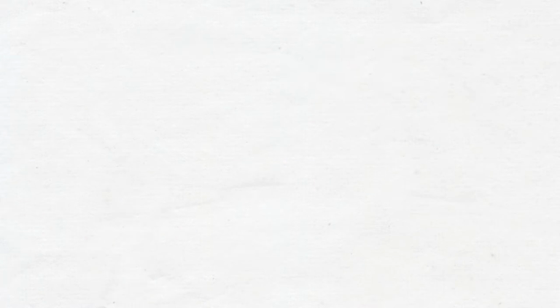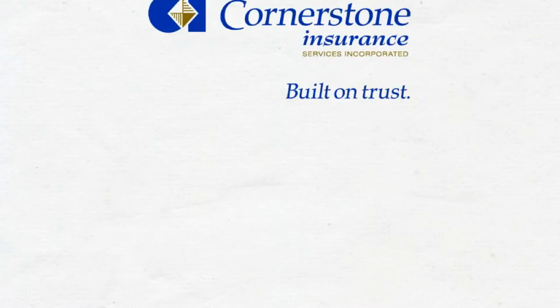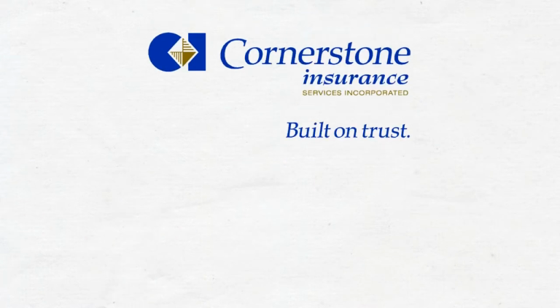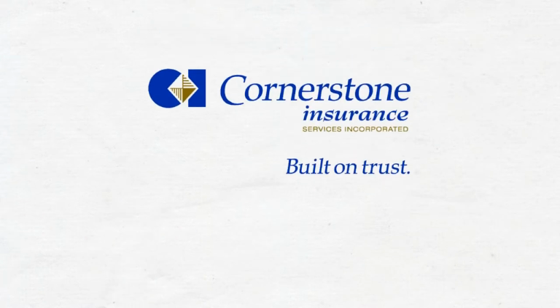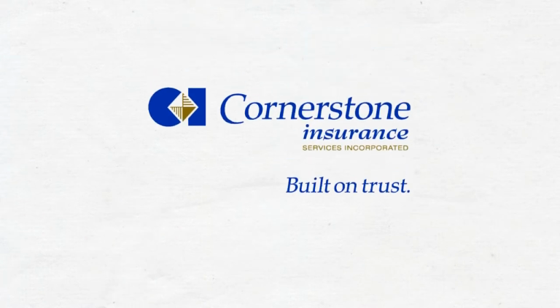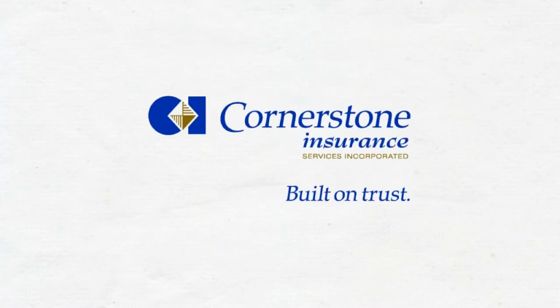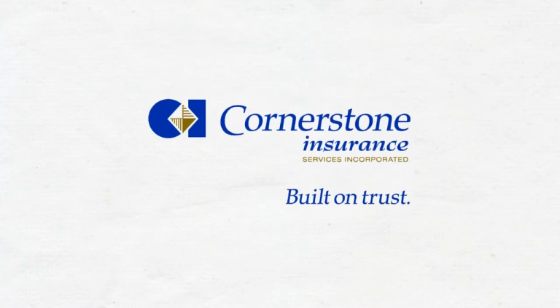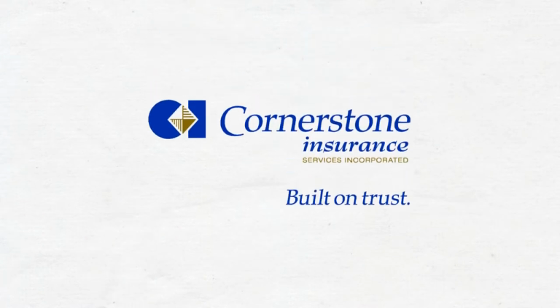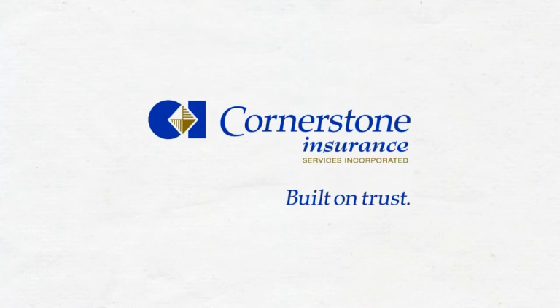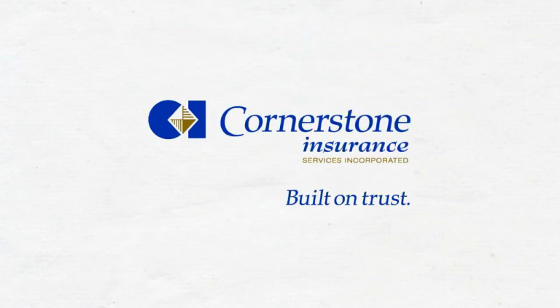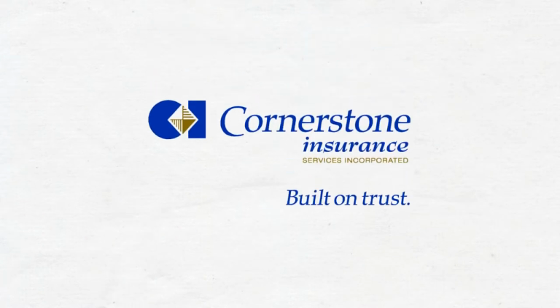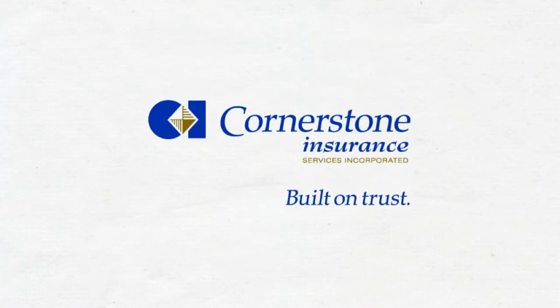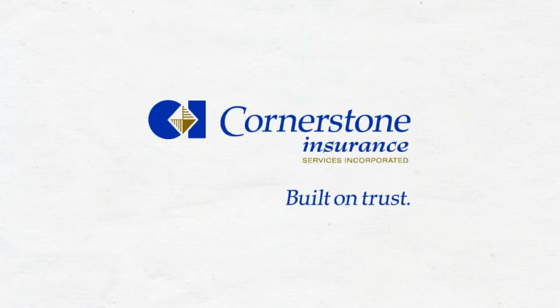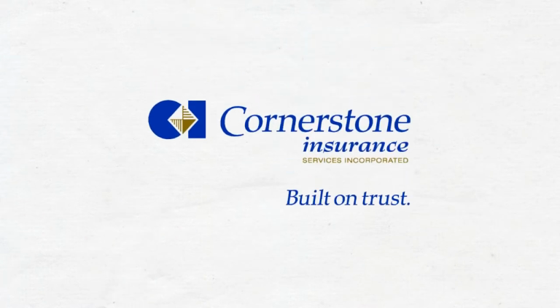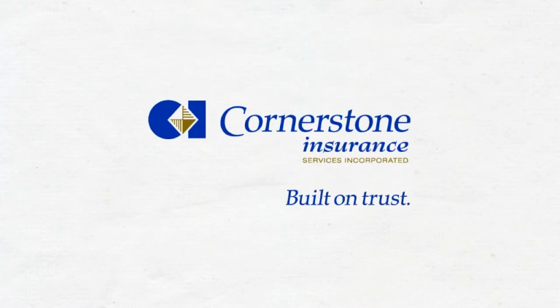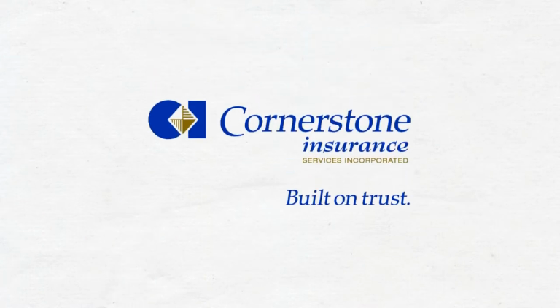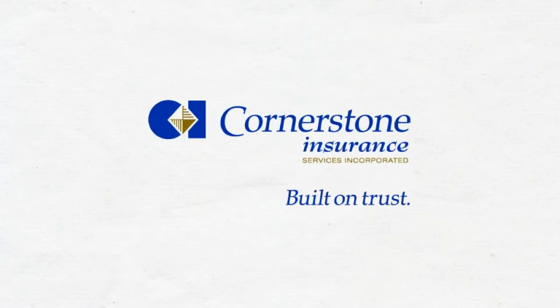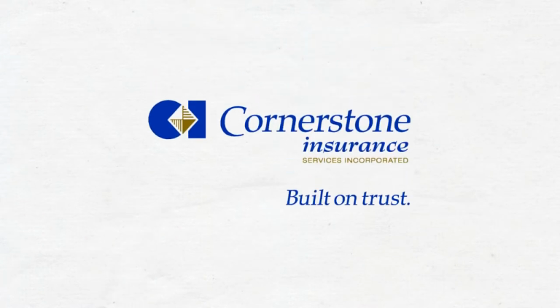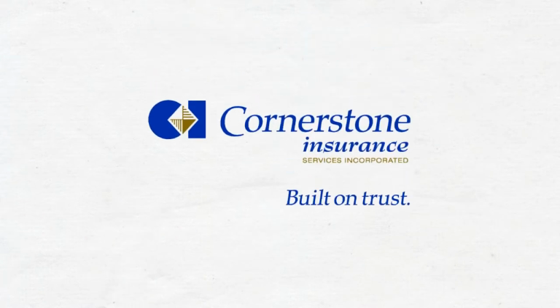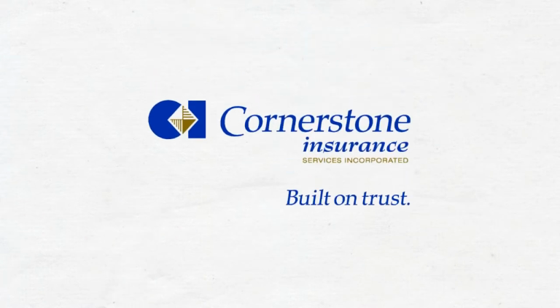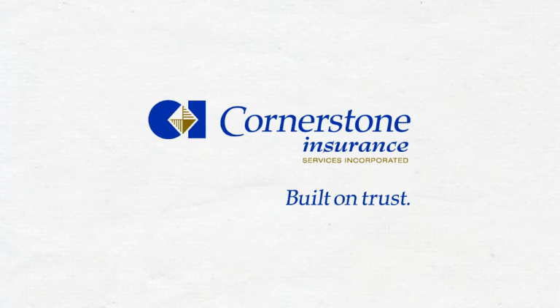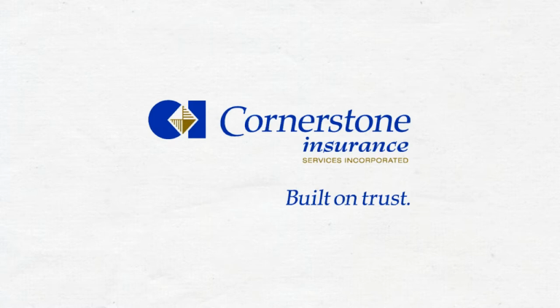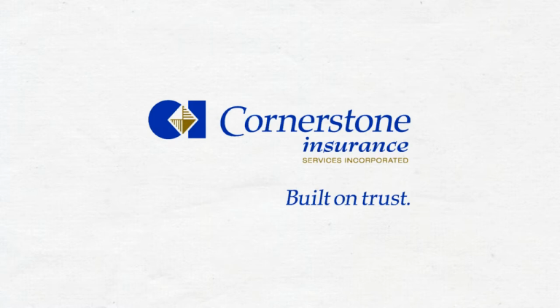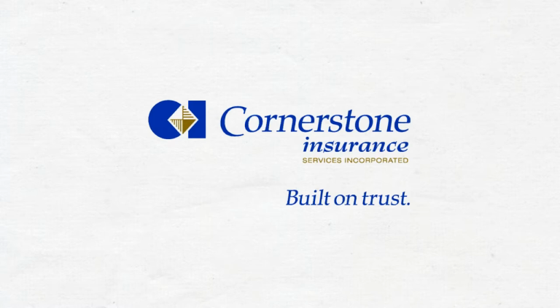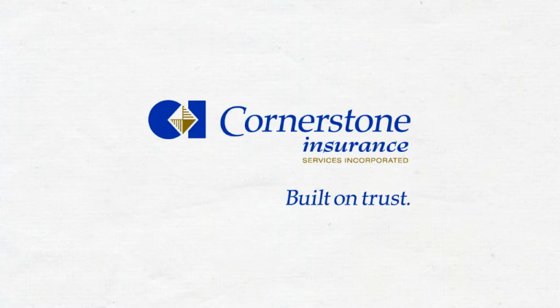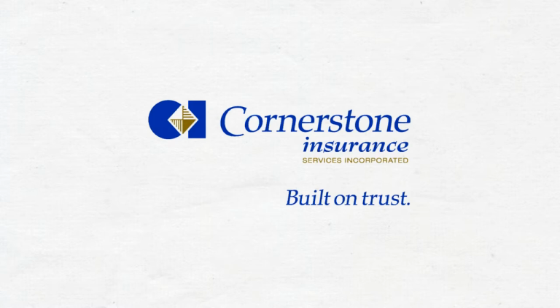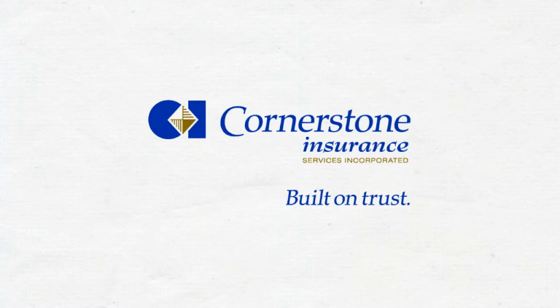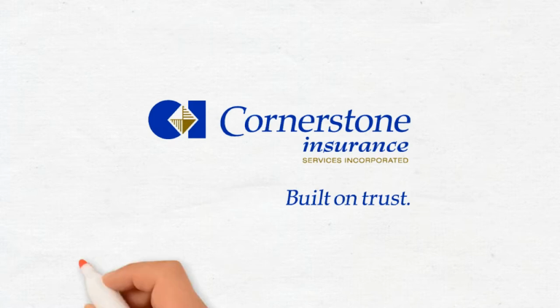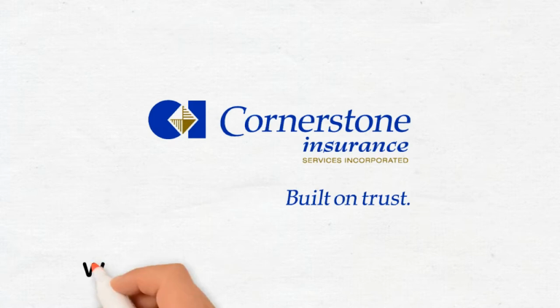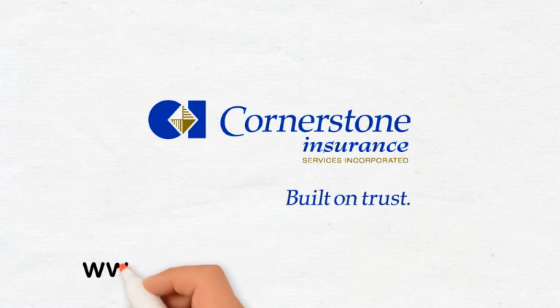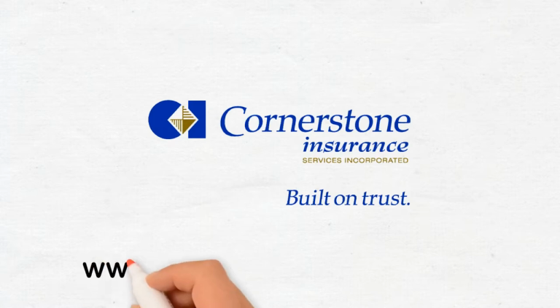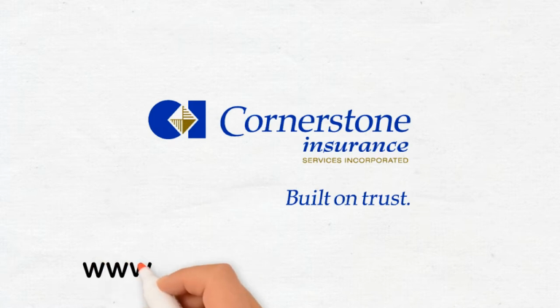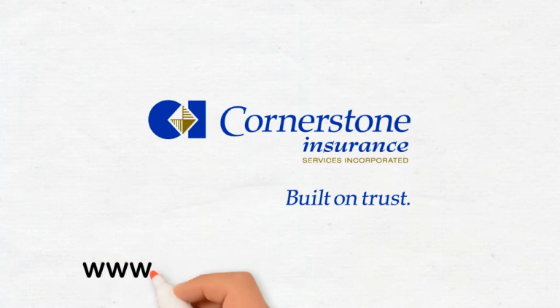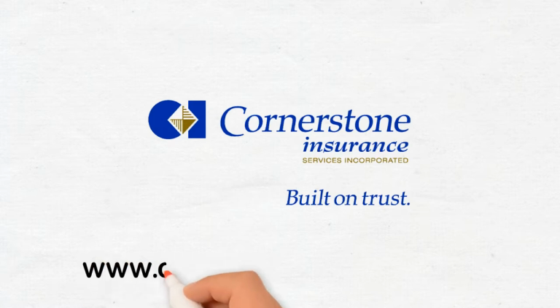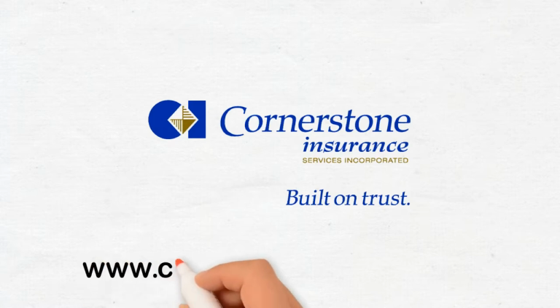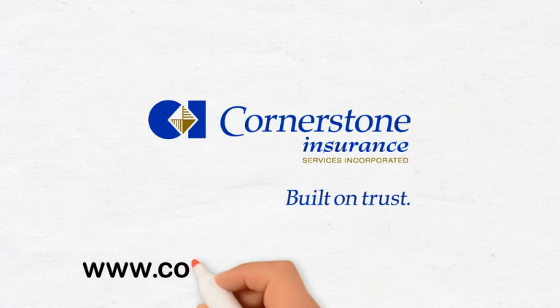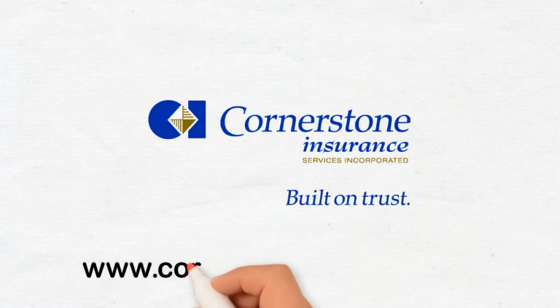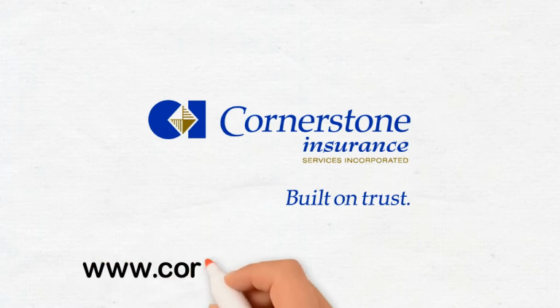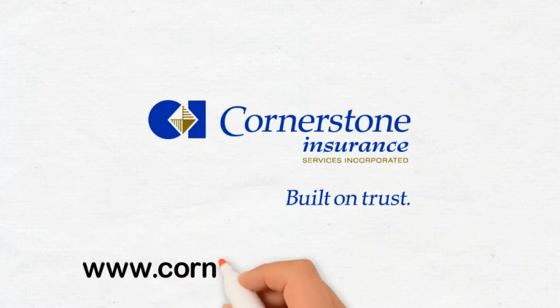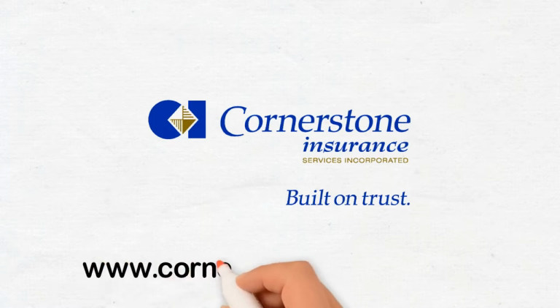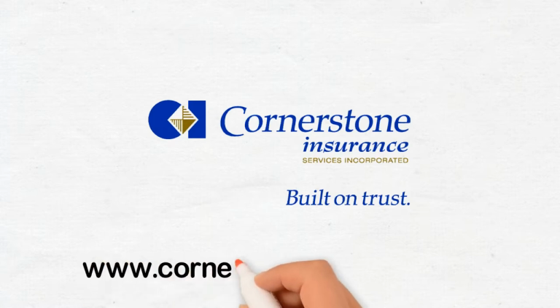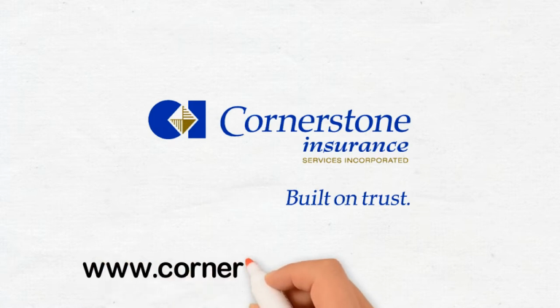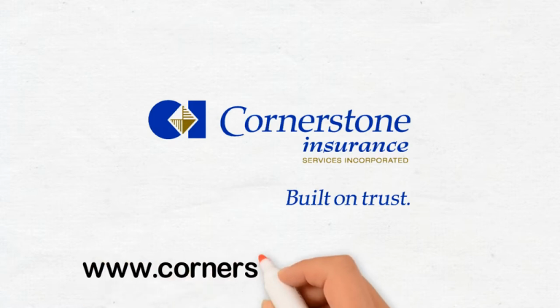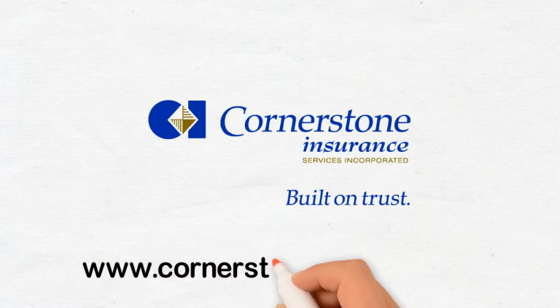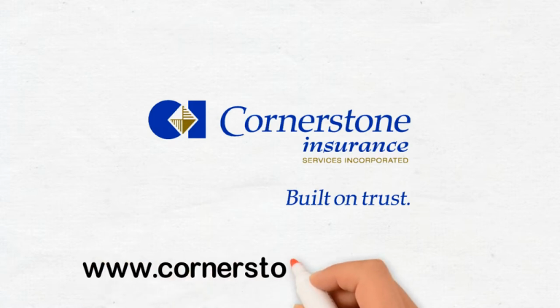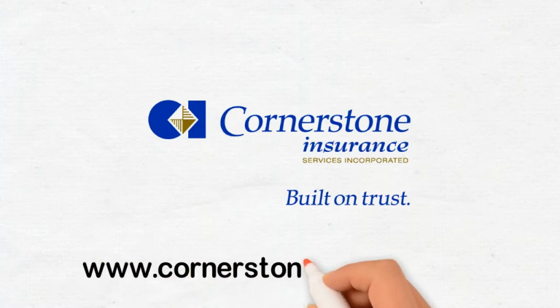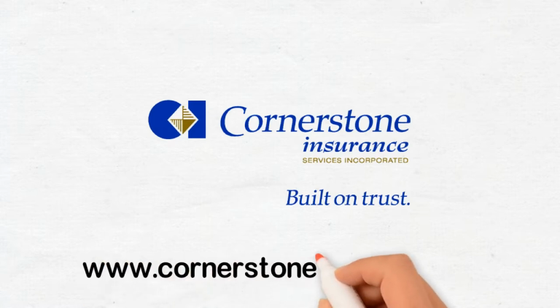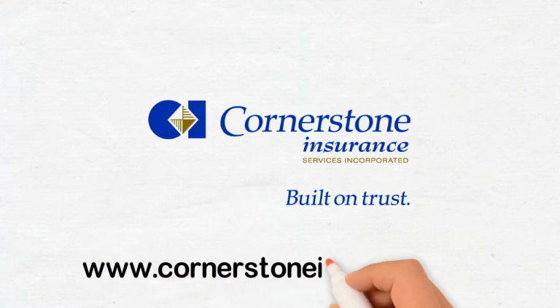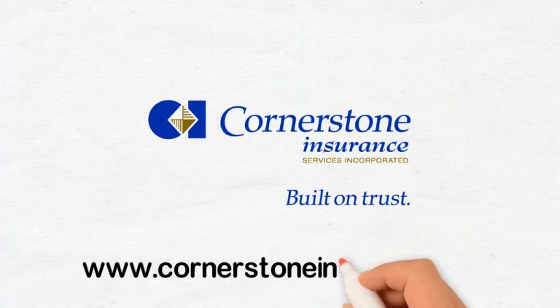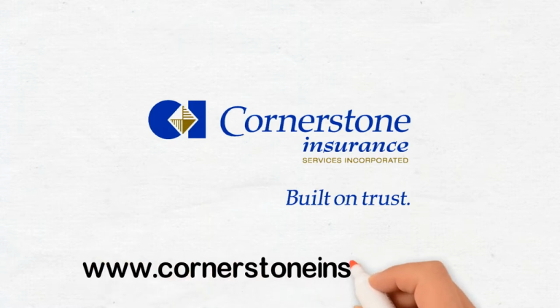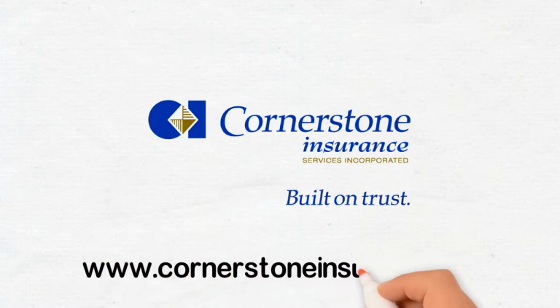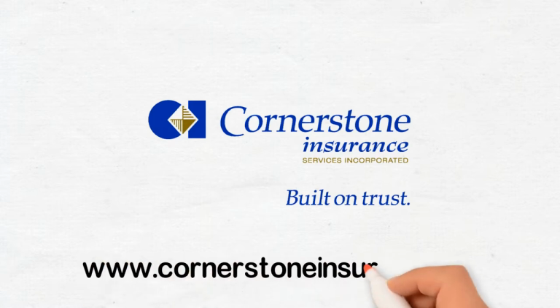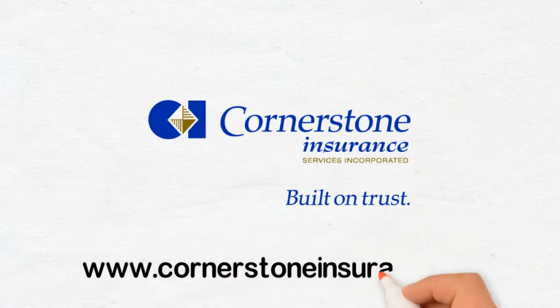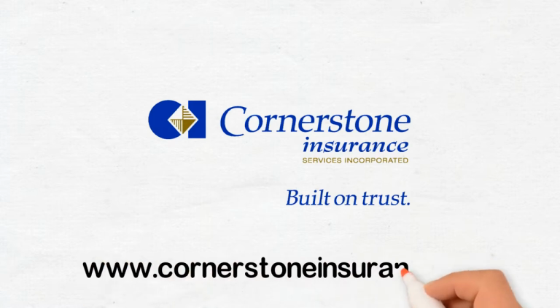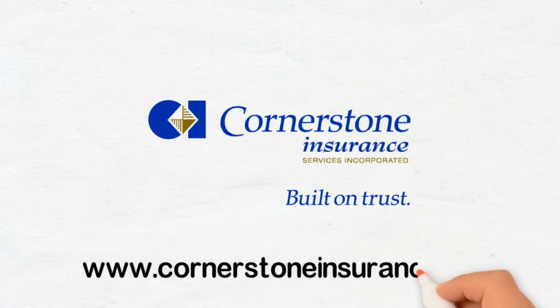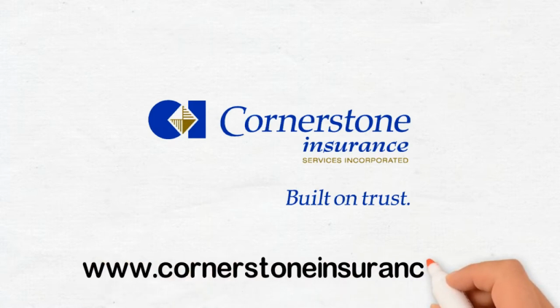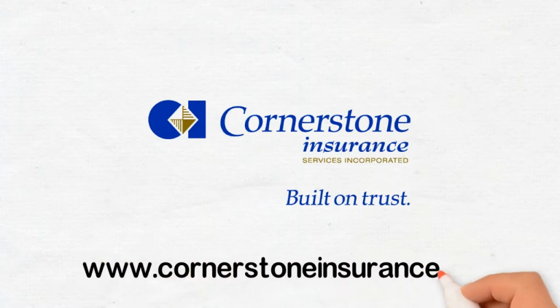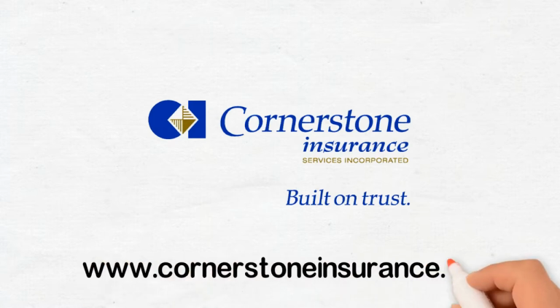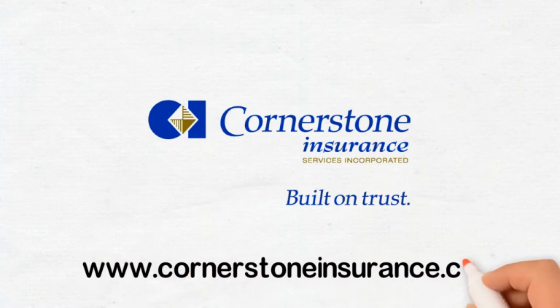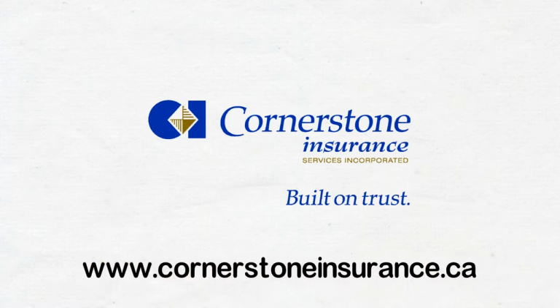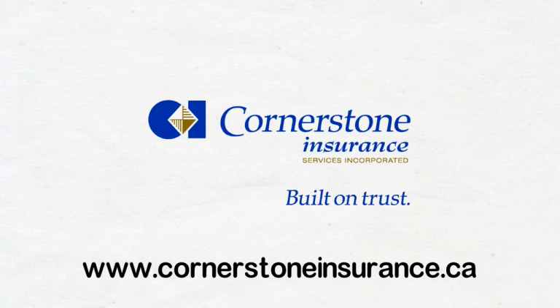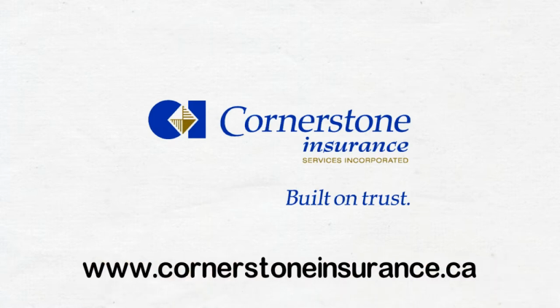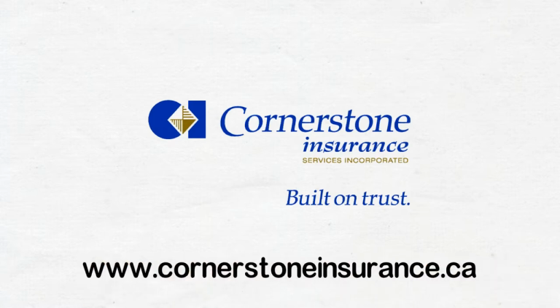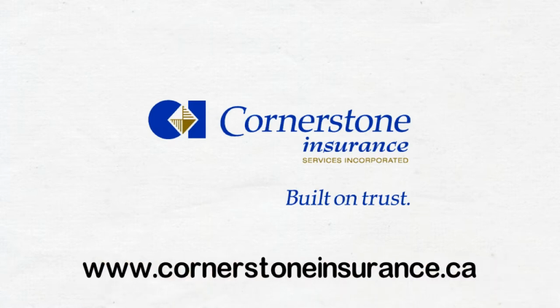Talk to your Cornerstone Insurance broker or get a quote now at www.cornerstoneinsurance.ca